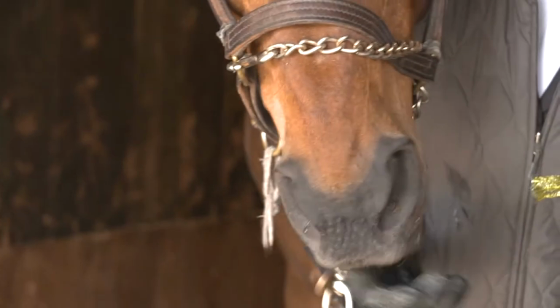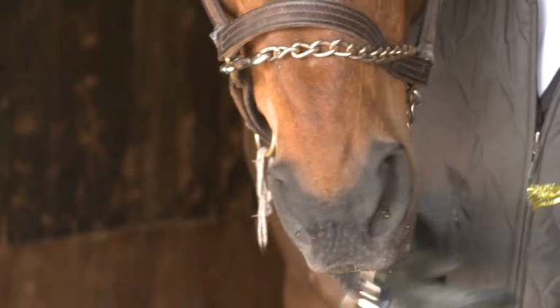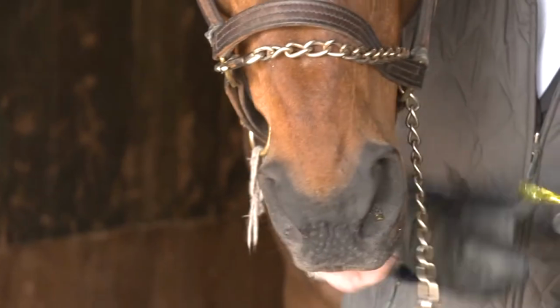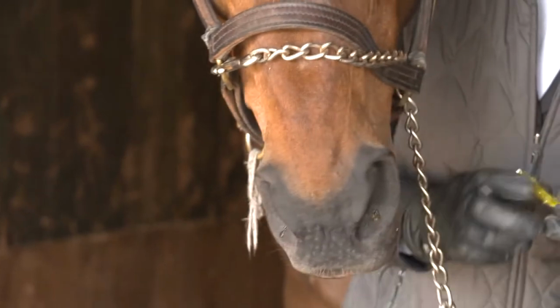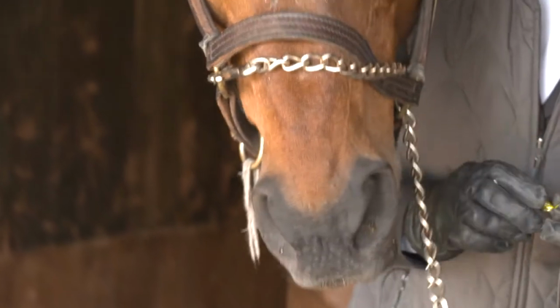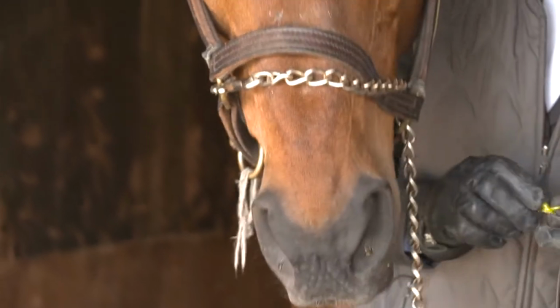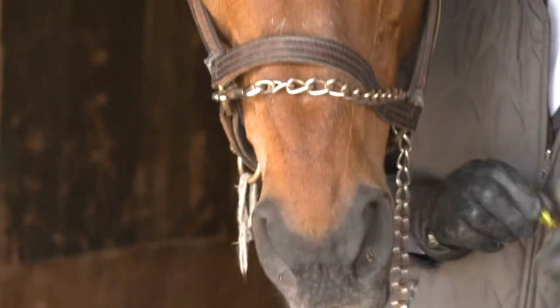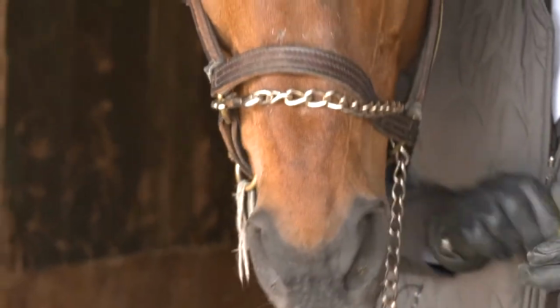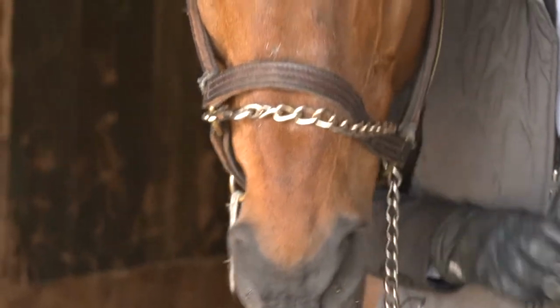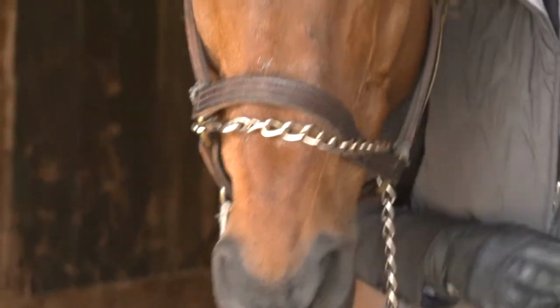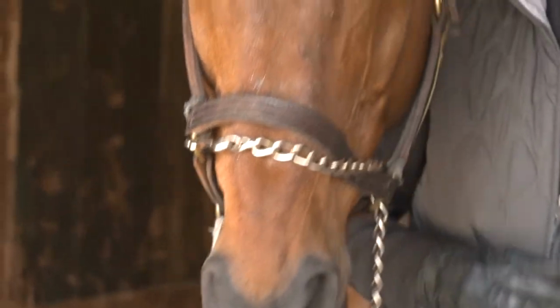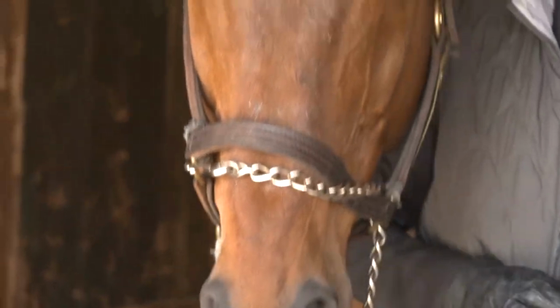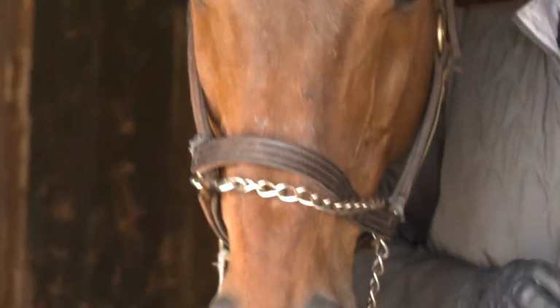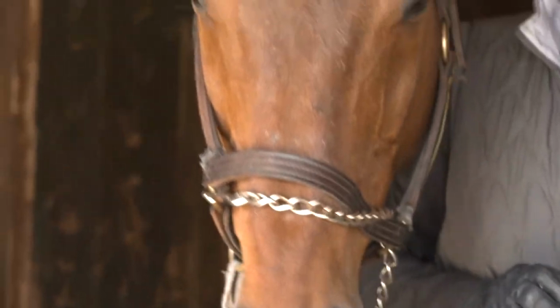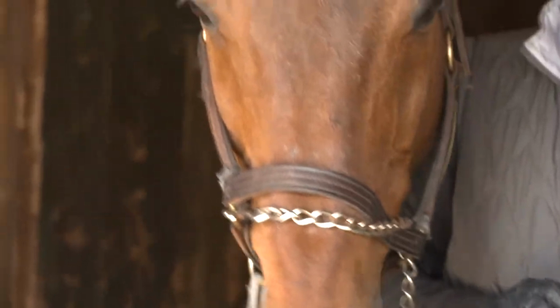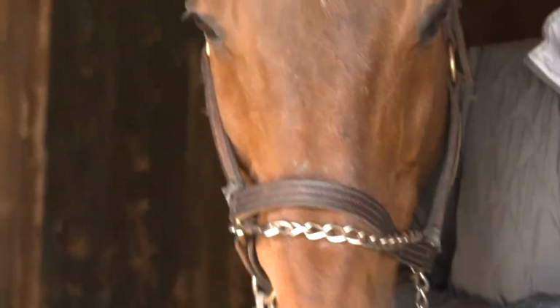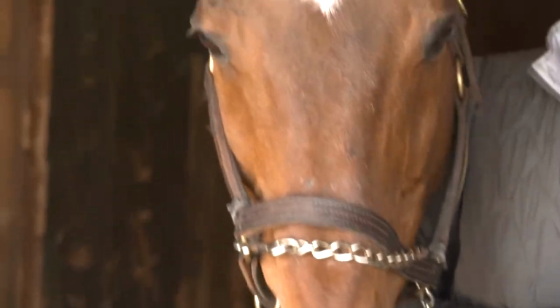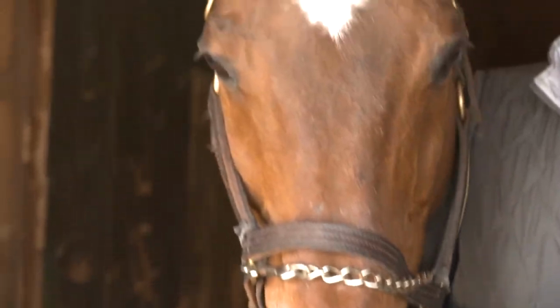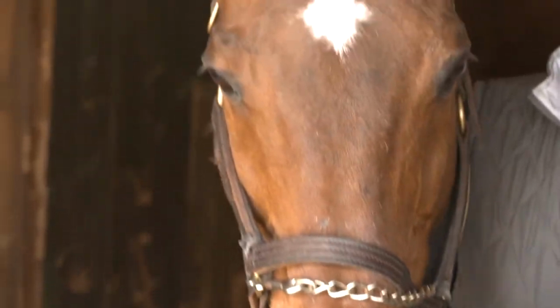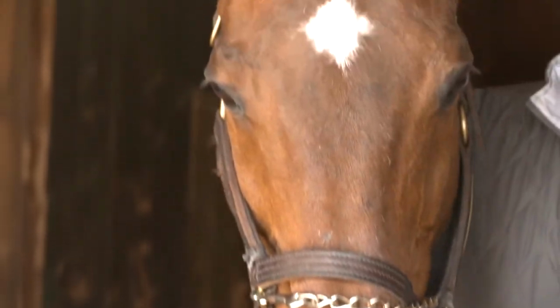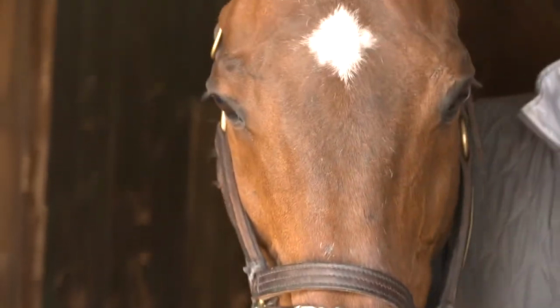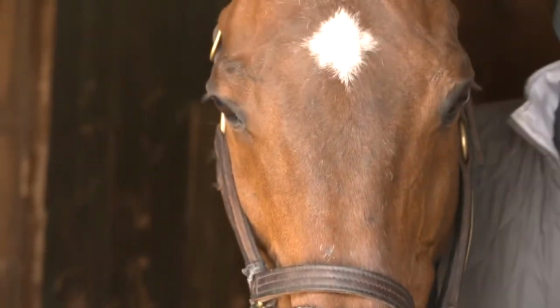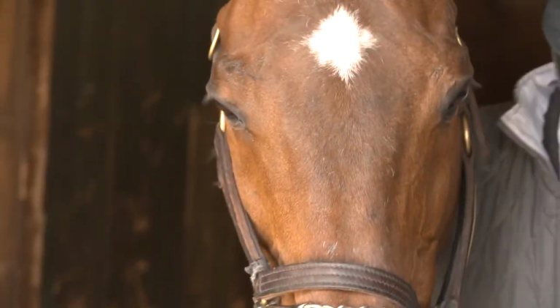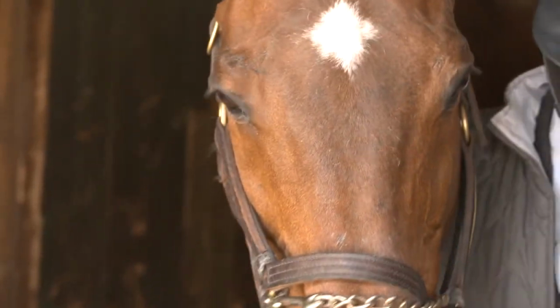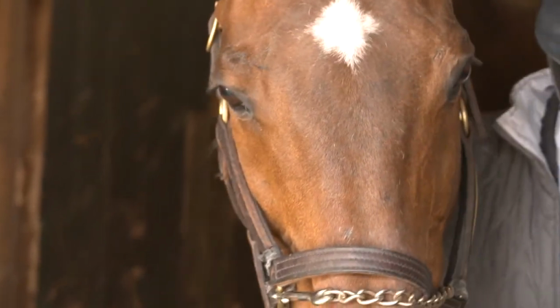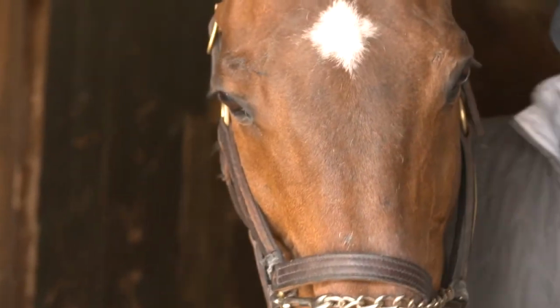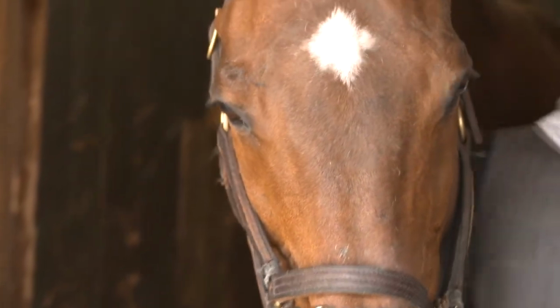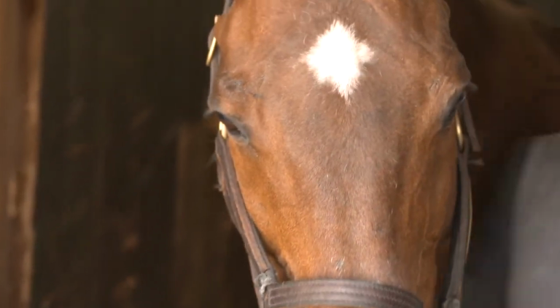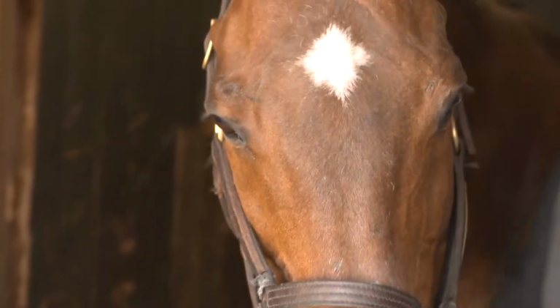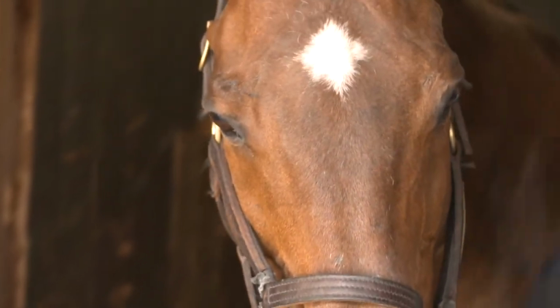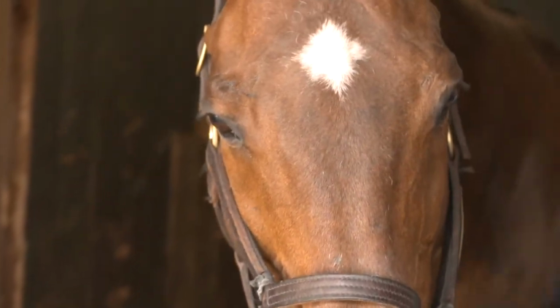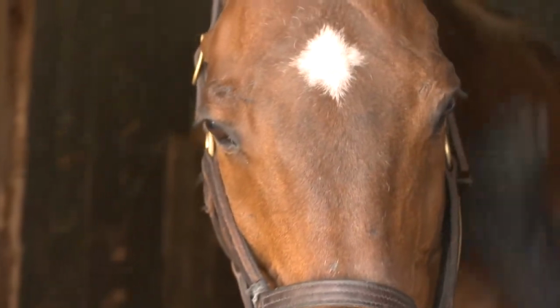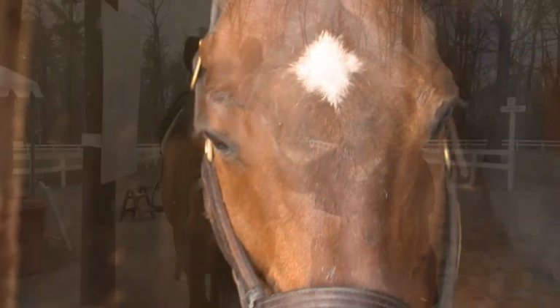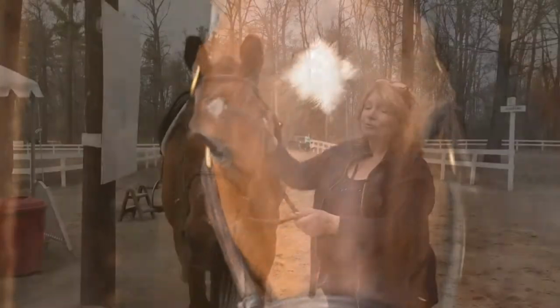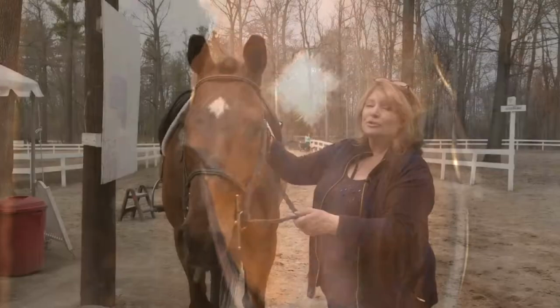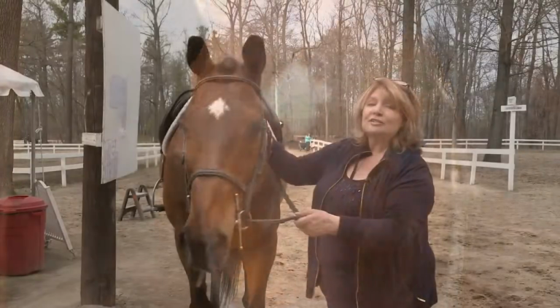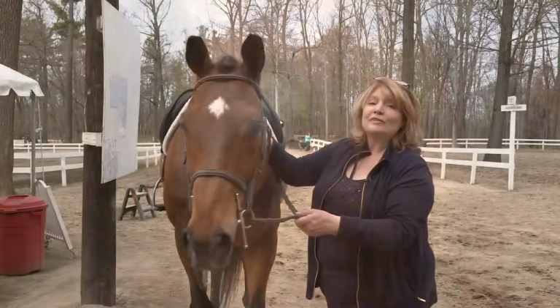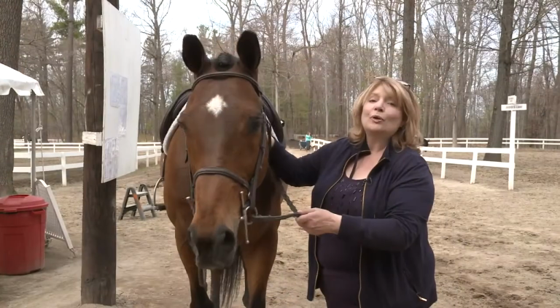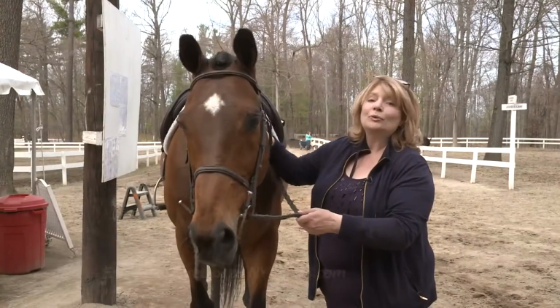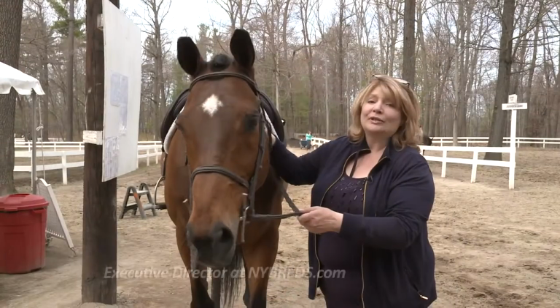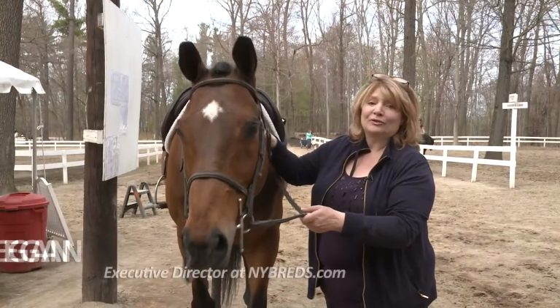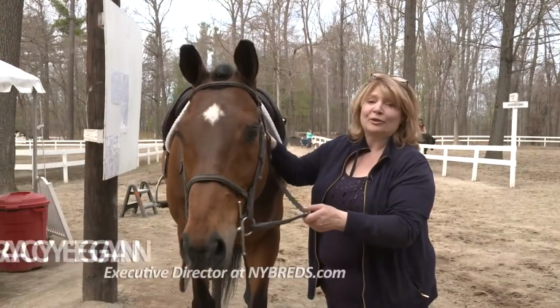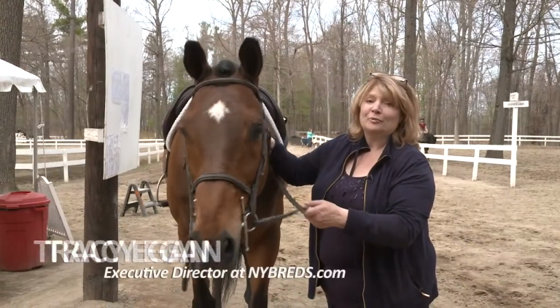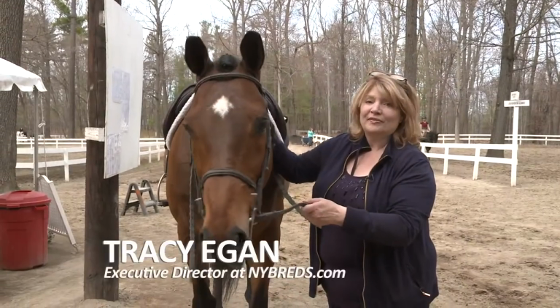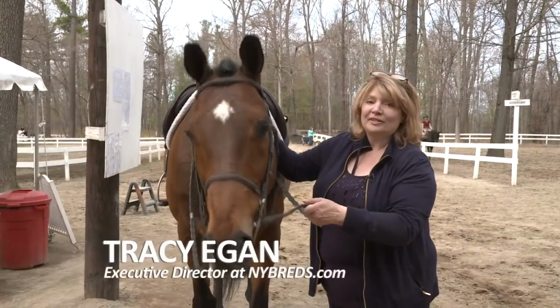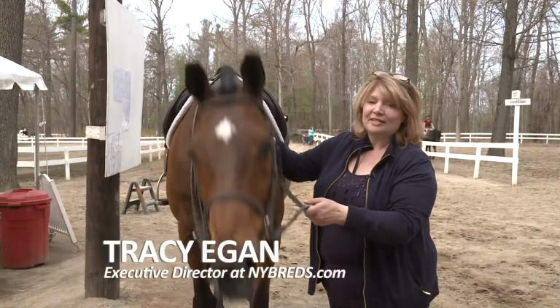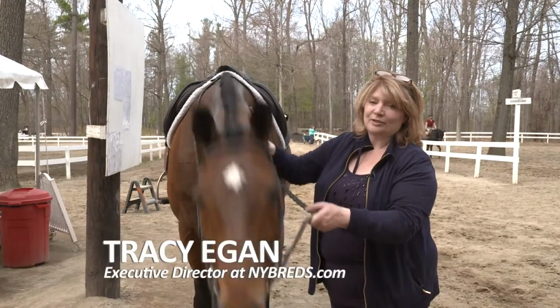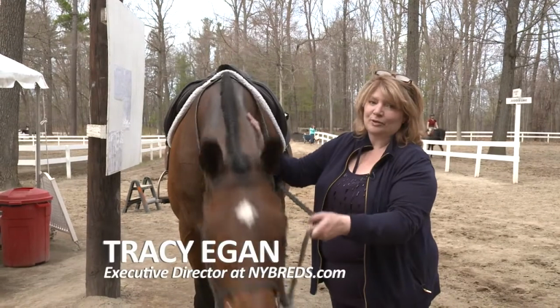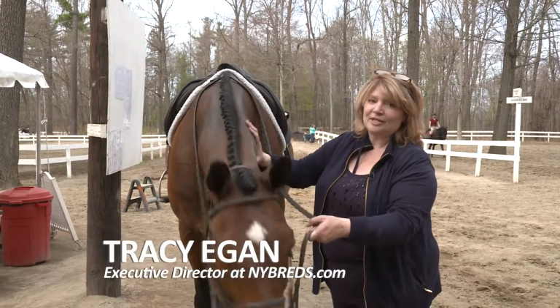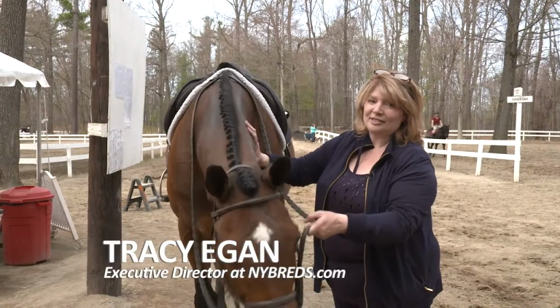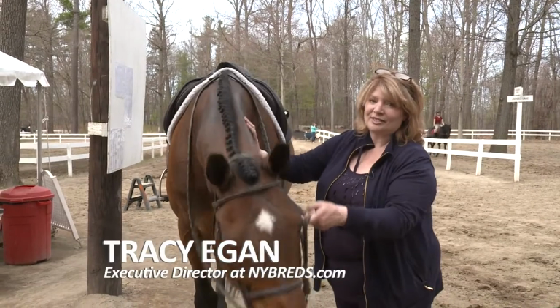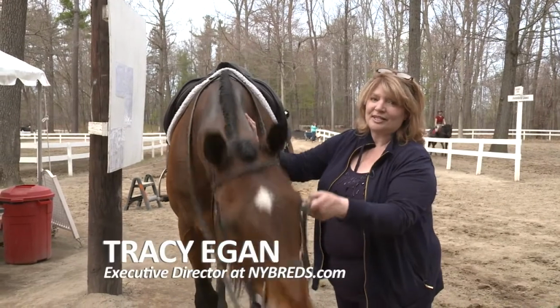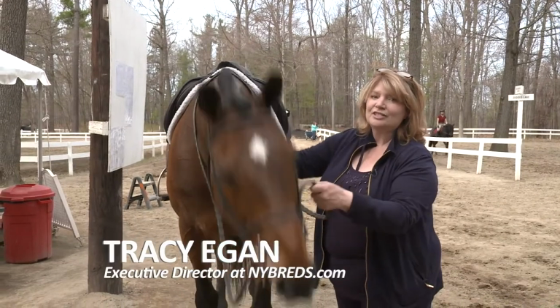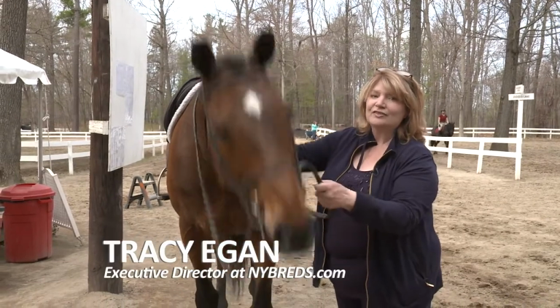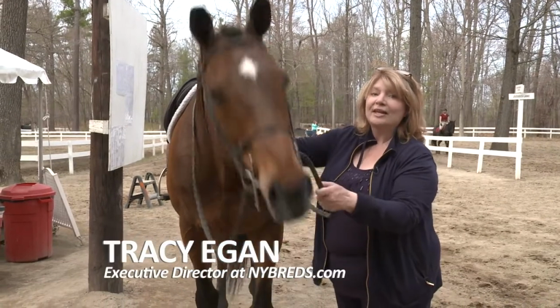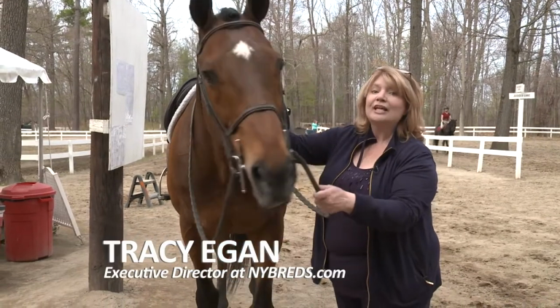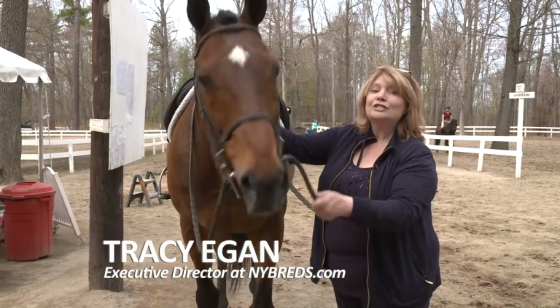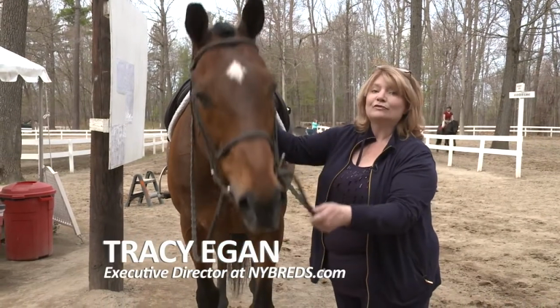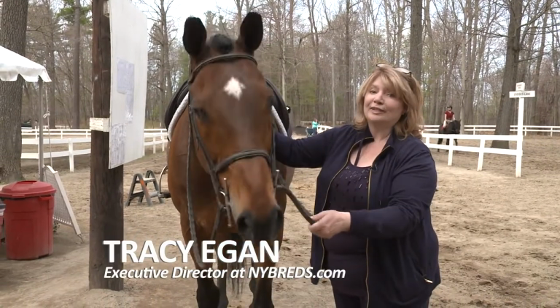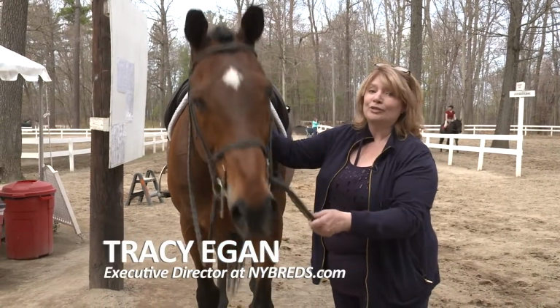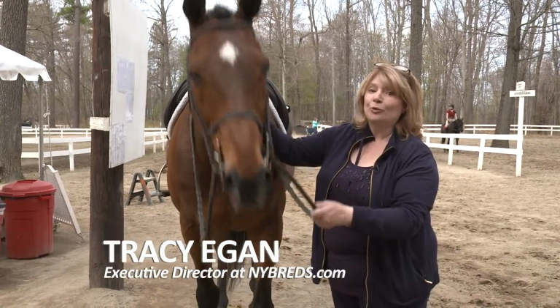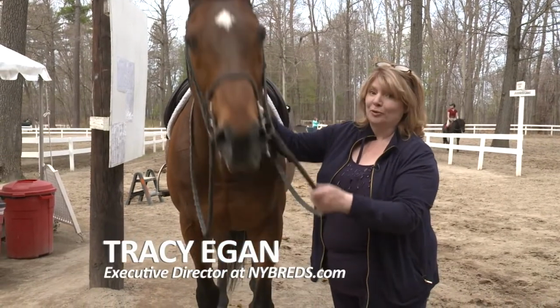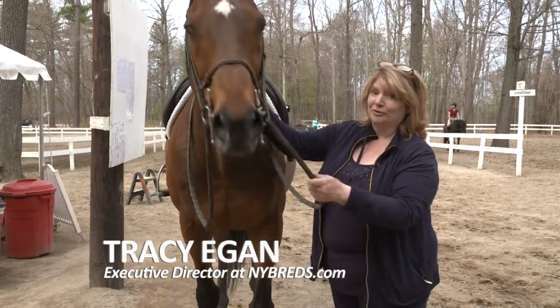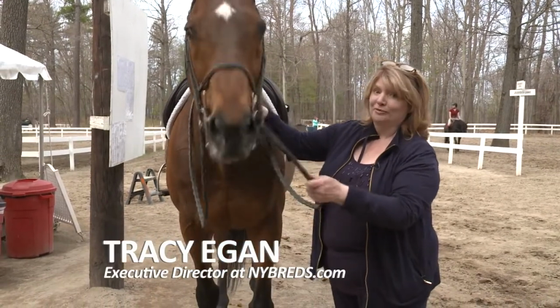He is the best horse I've ever had. He's just wonderful. And Tipper isn't the only Thoroughbred that's had great success in the hands of Linda Orton.